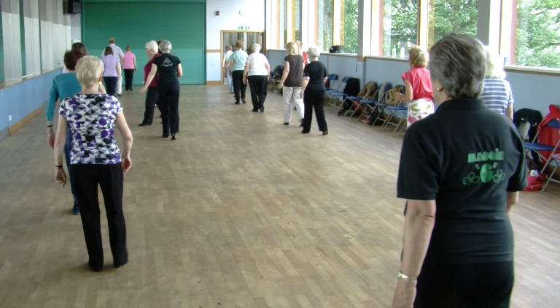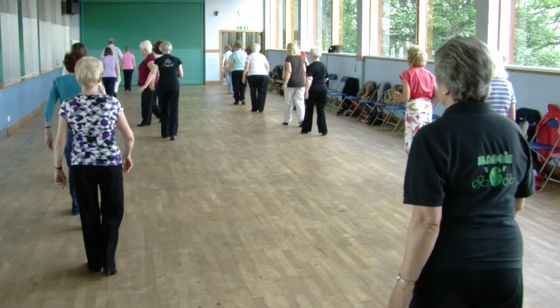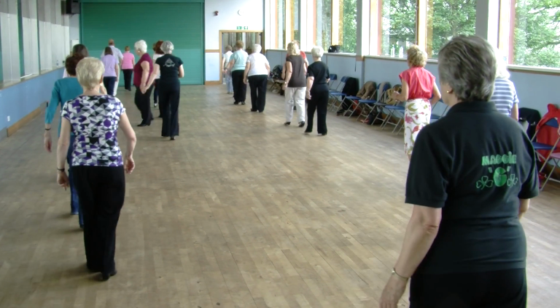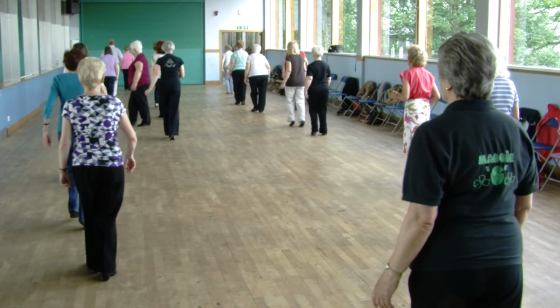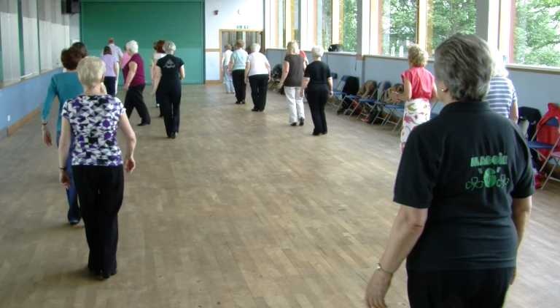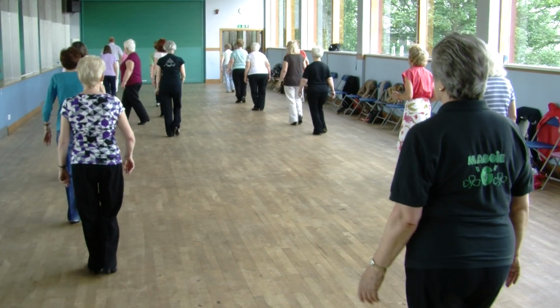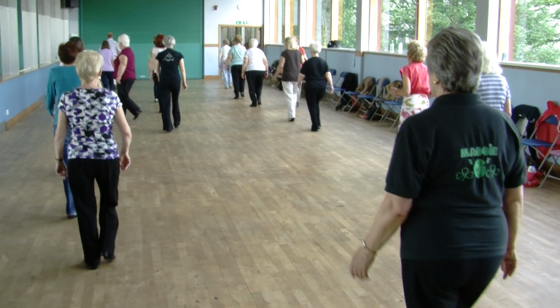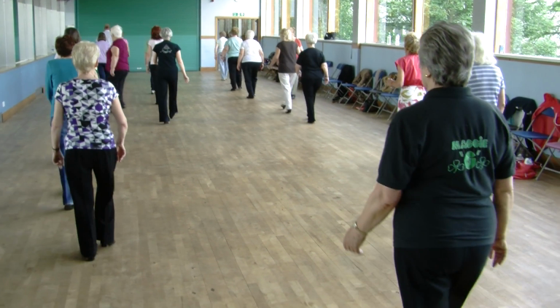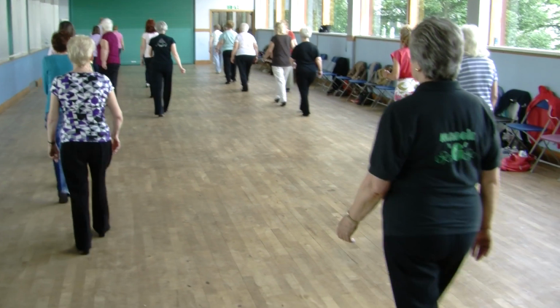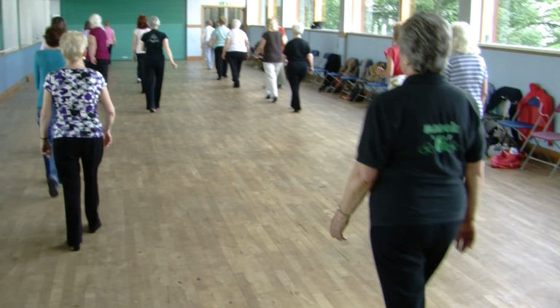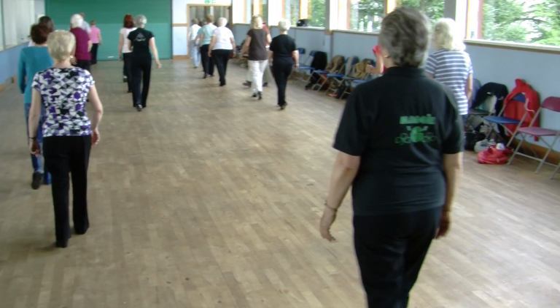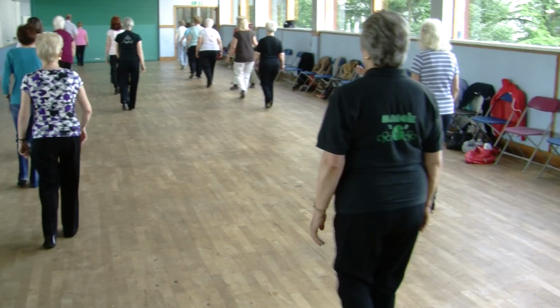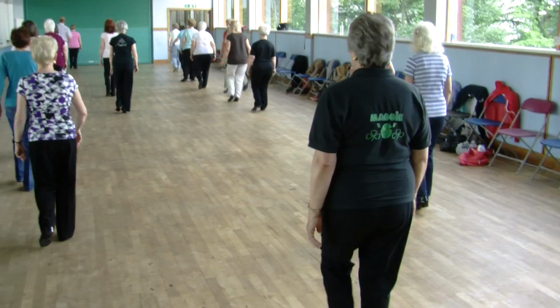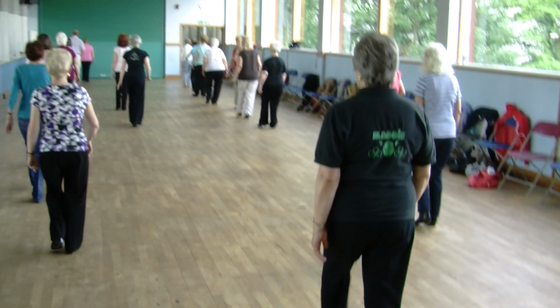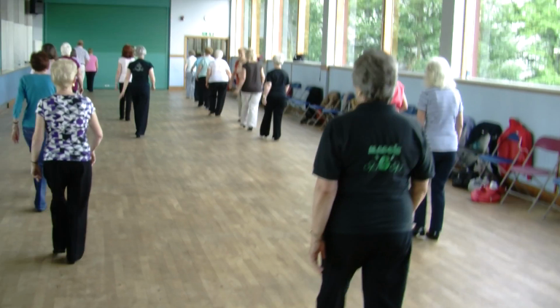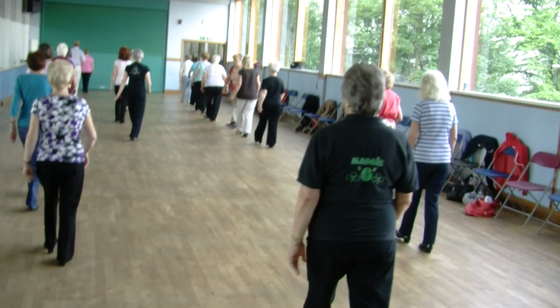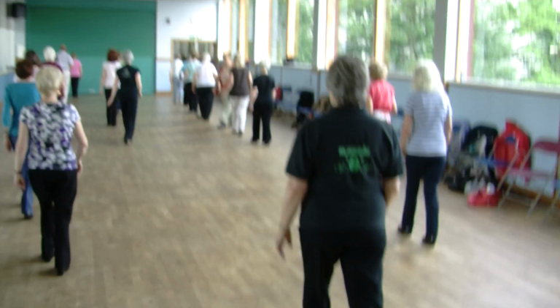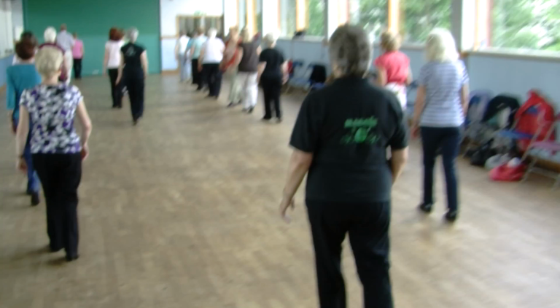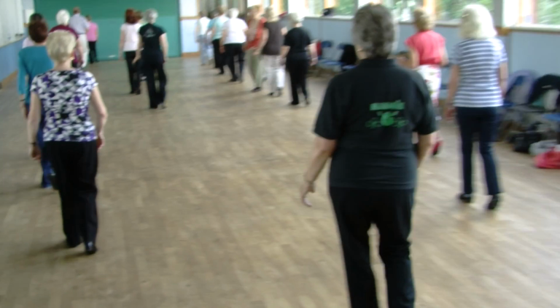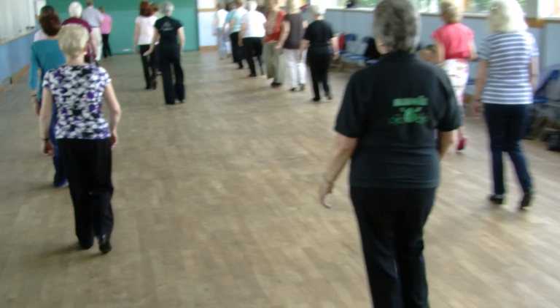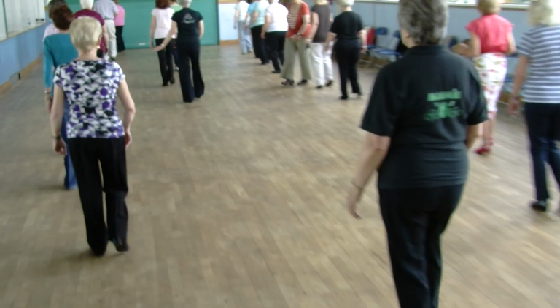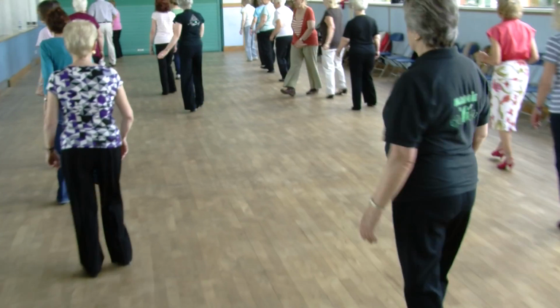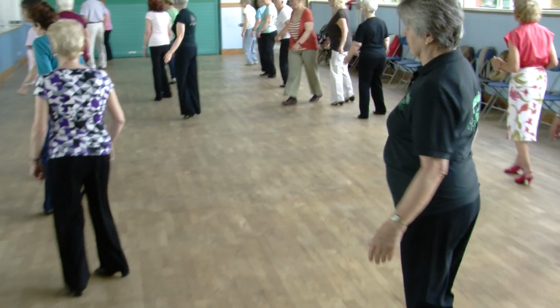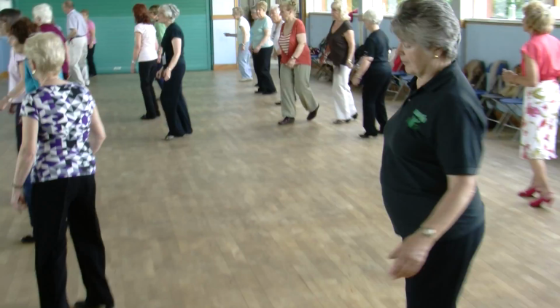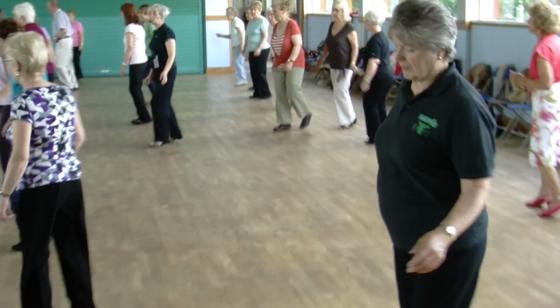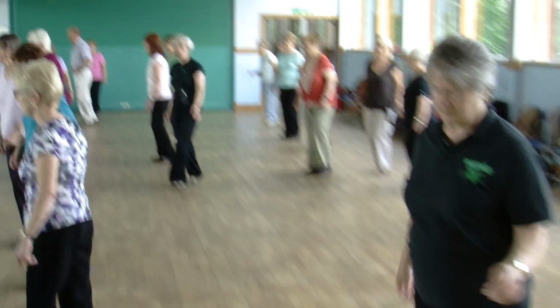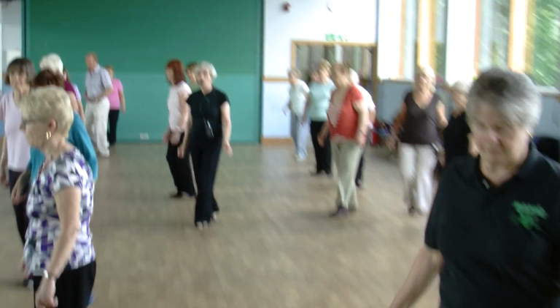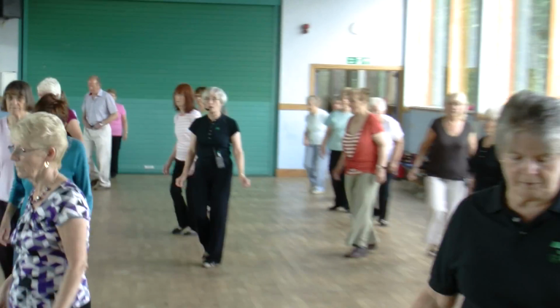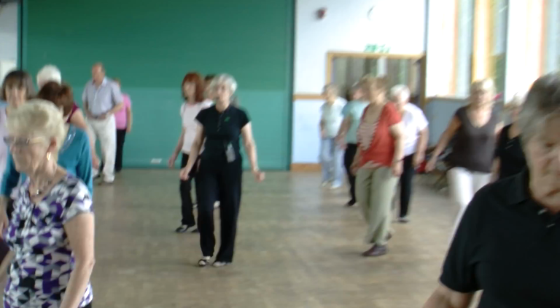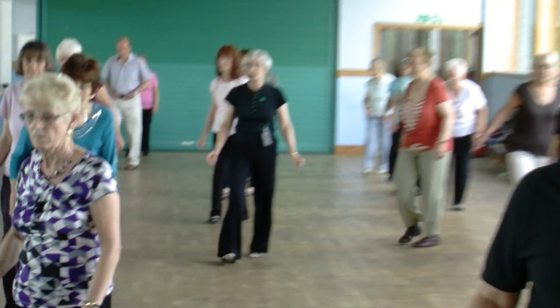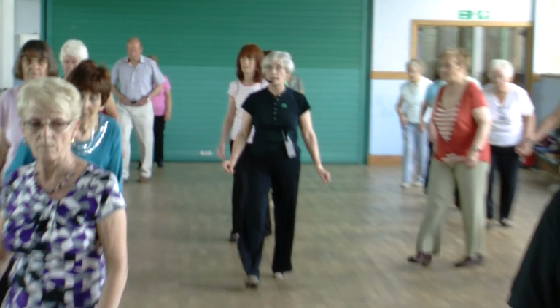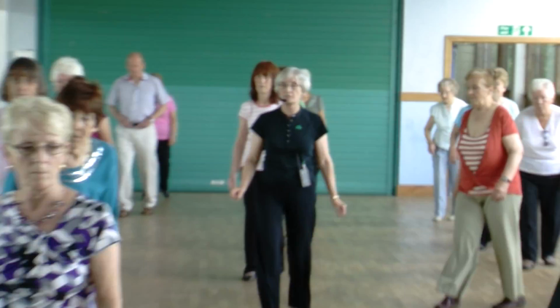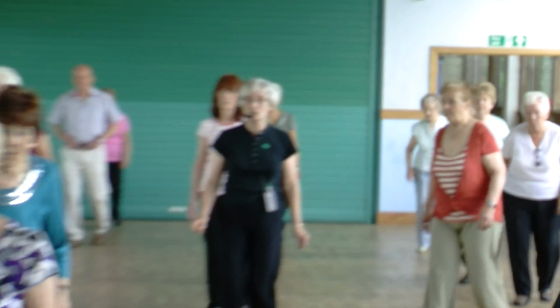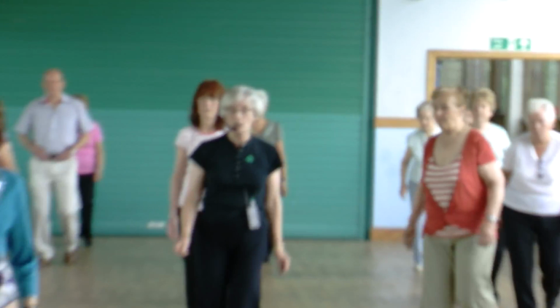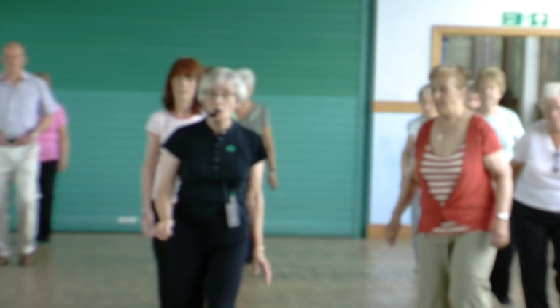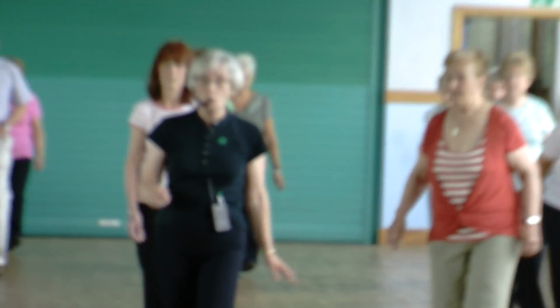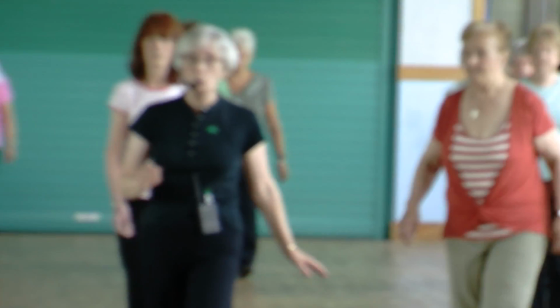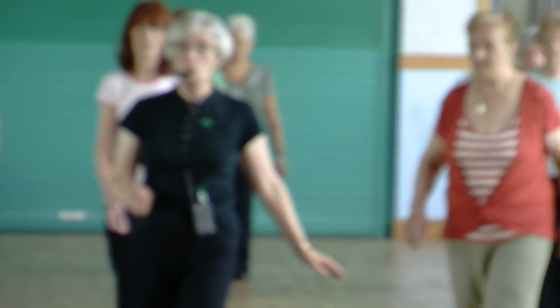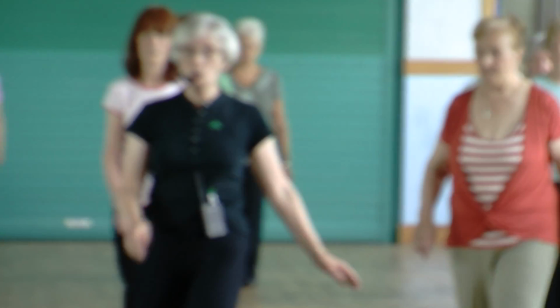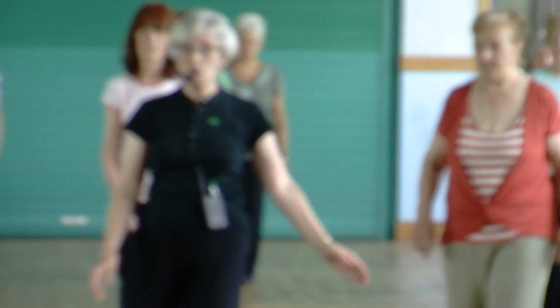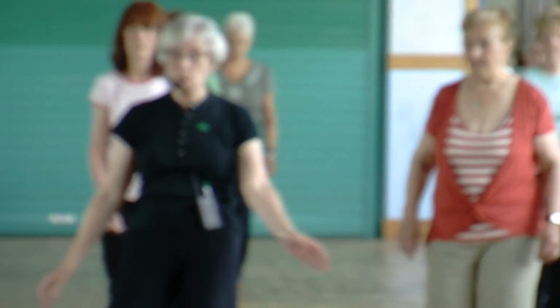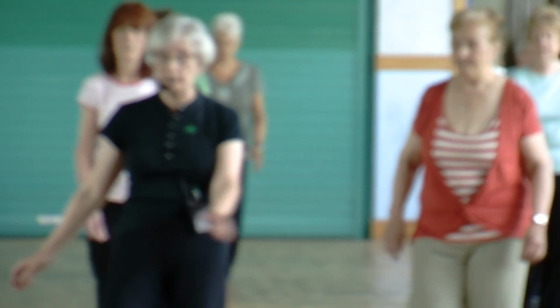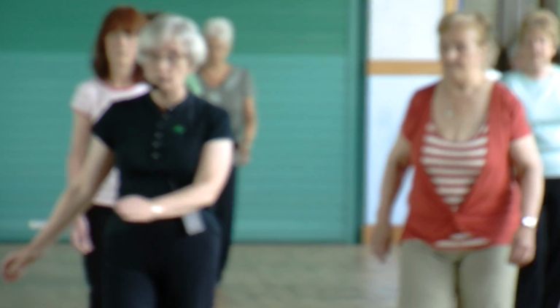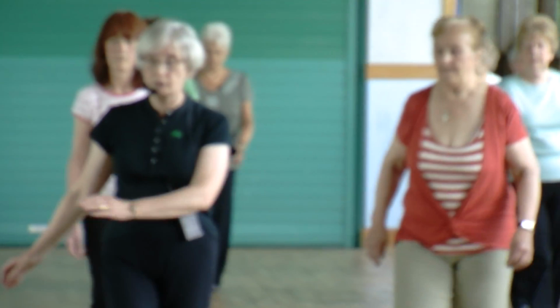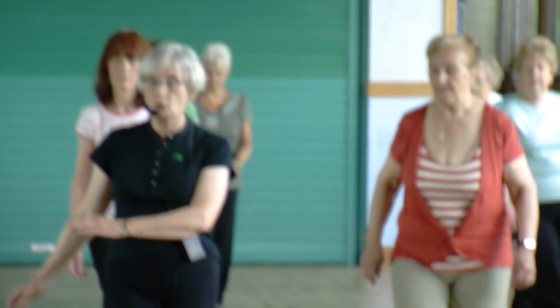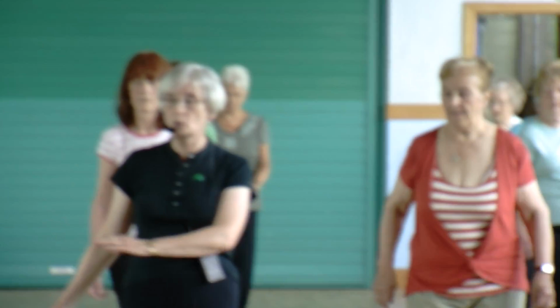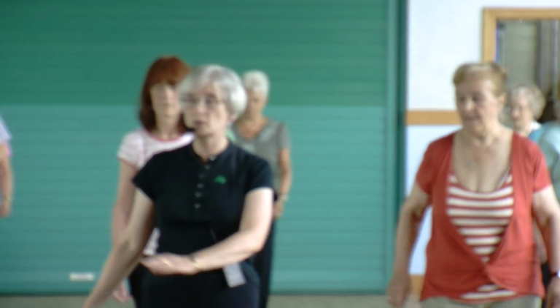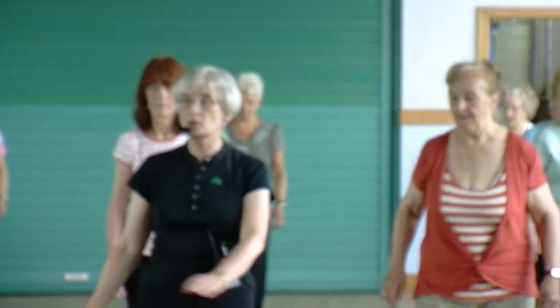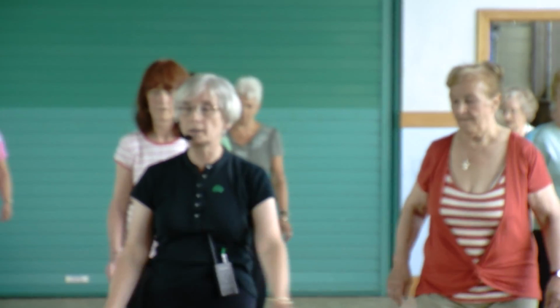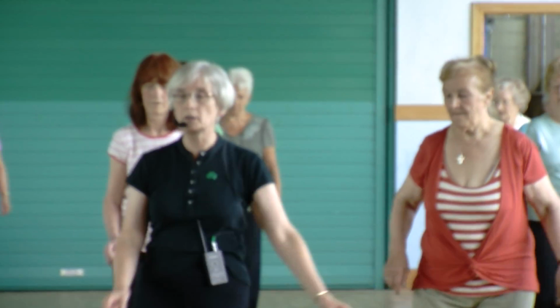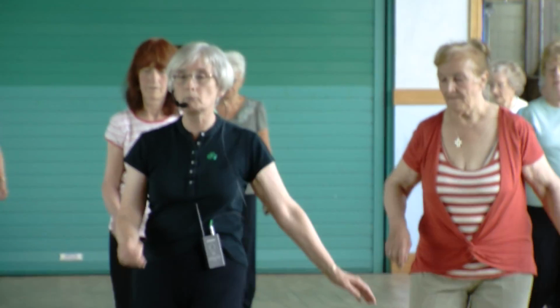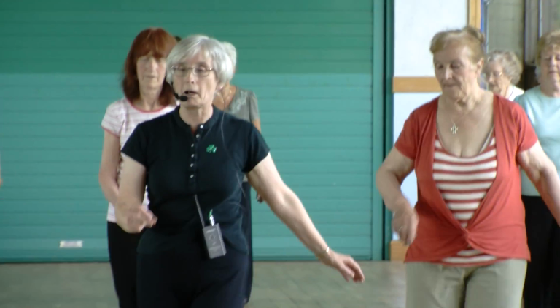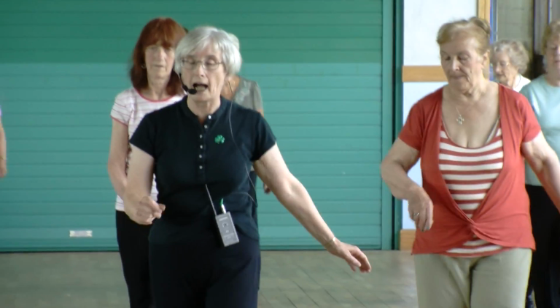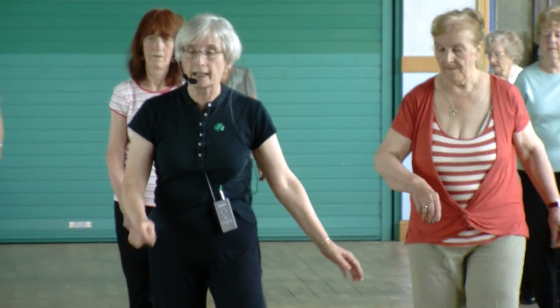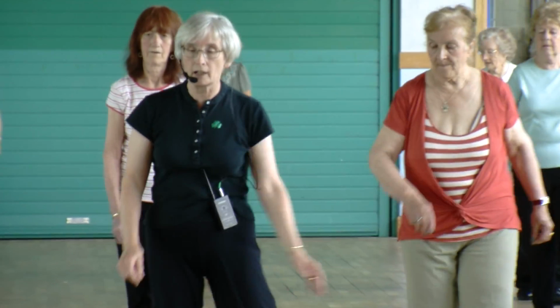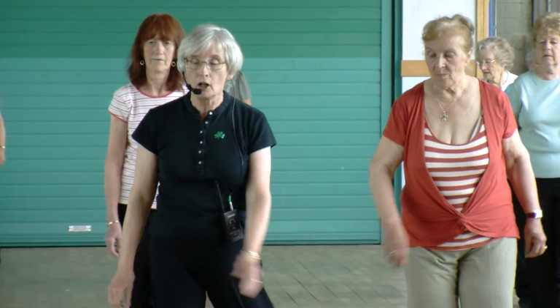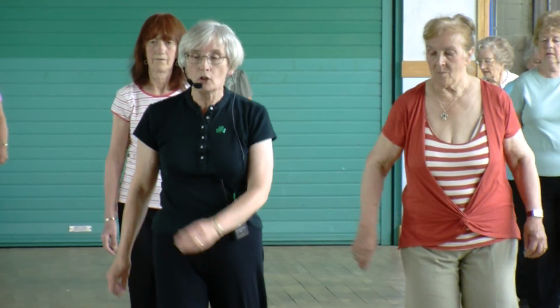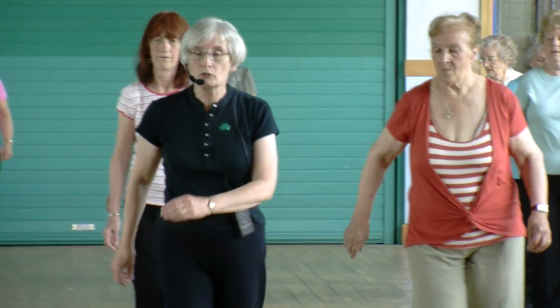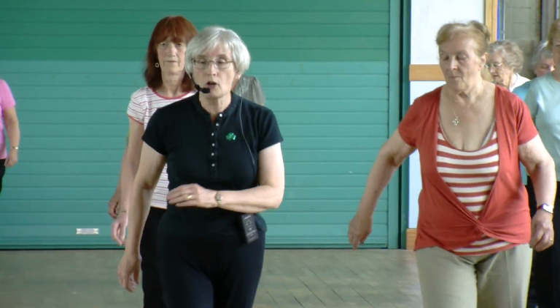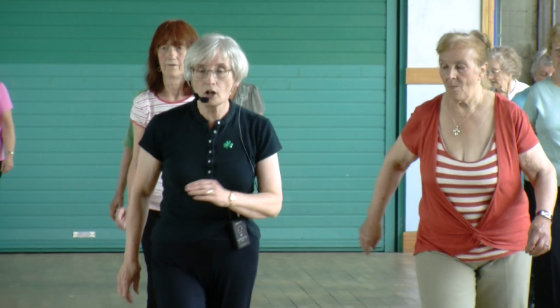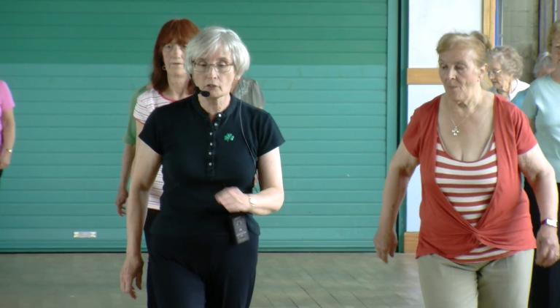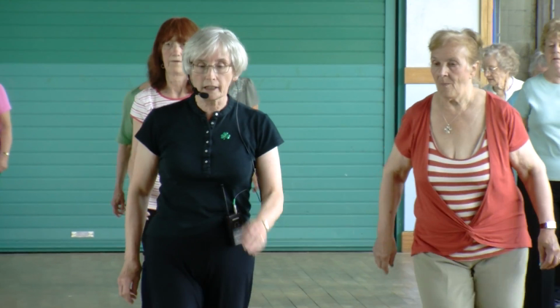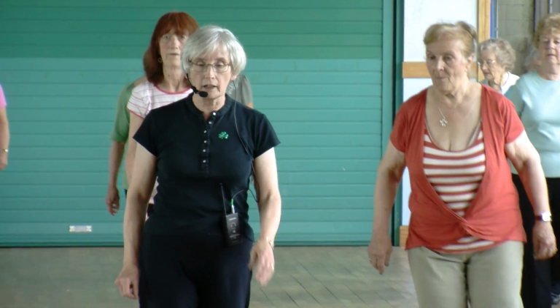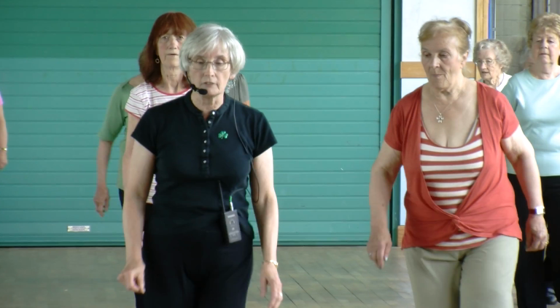Once we go, forward step, half left, step half left, walk, swing, forward, swing, back.